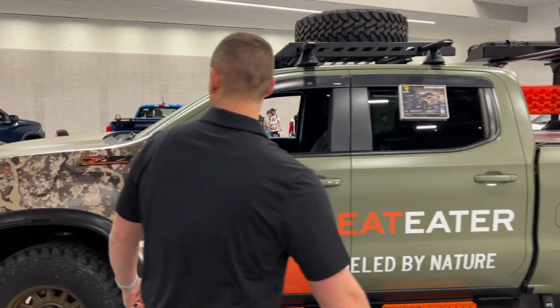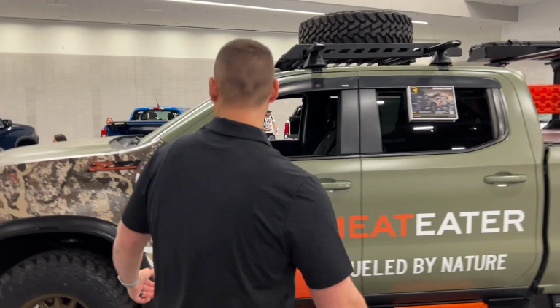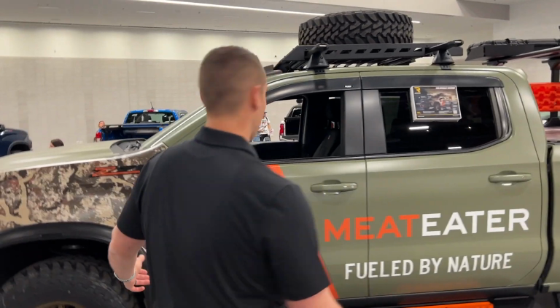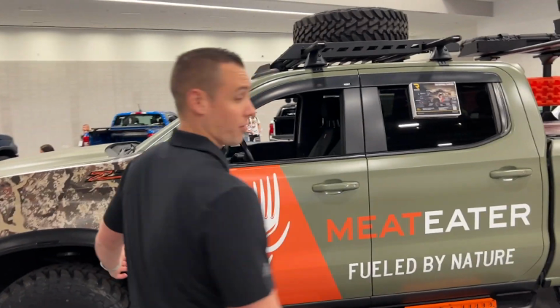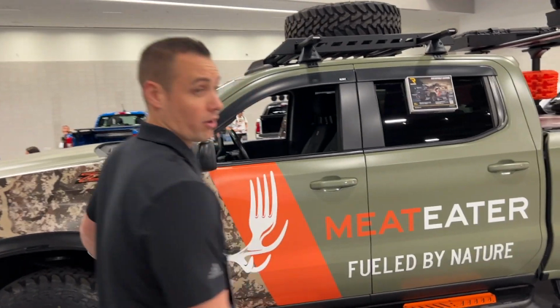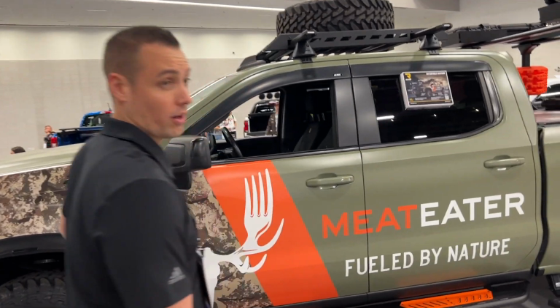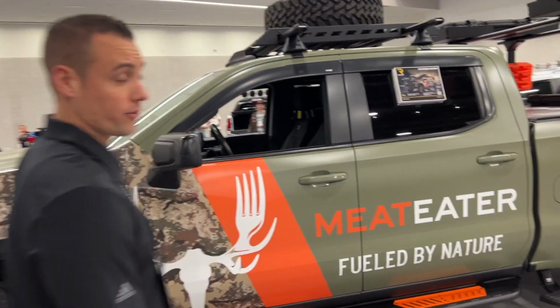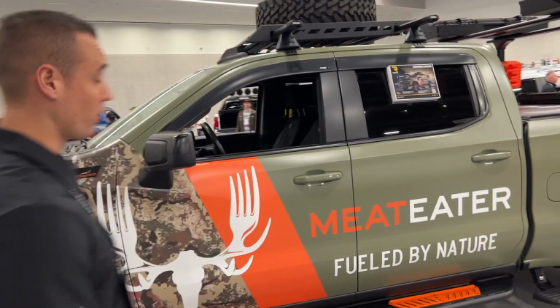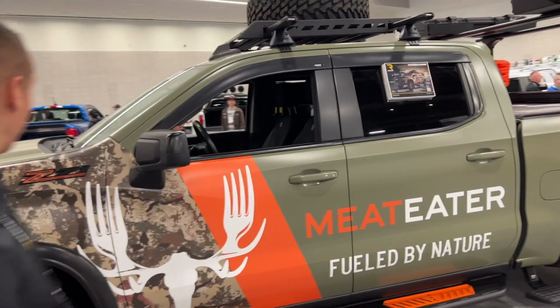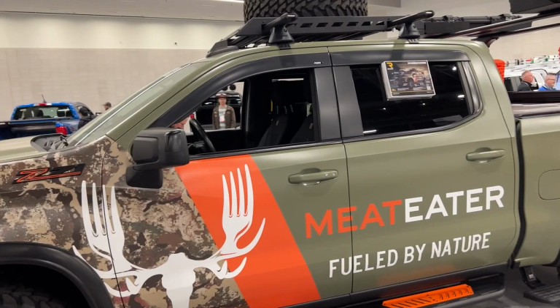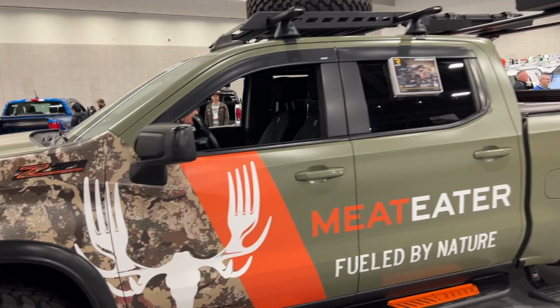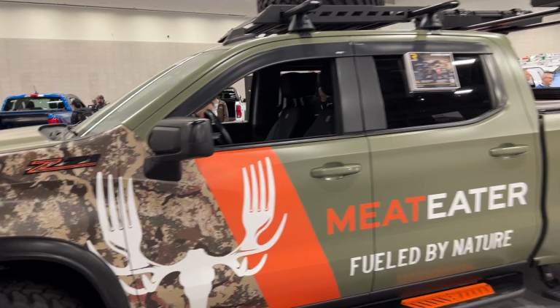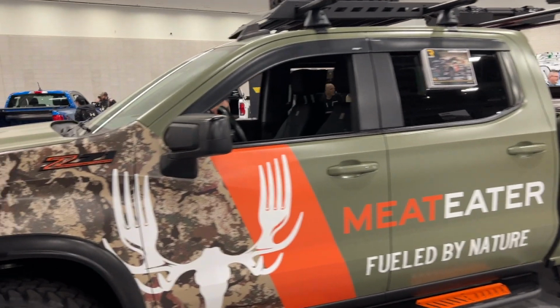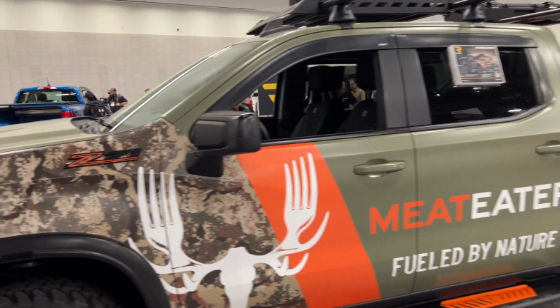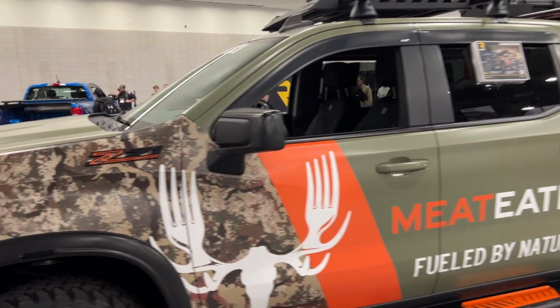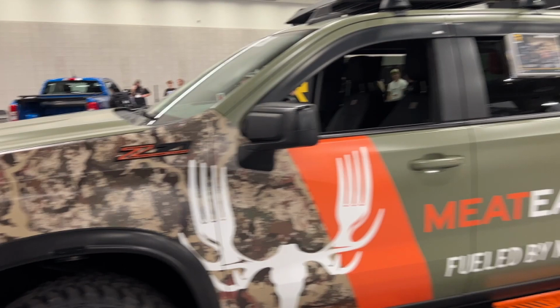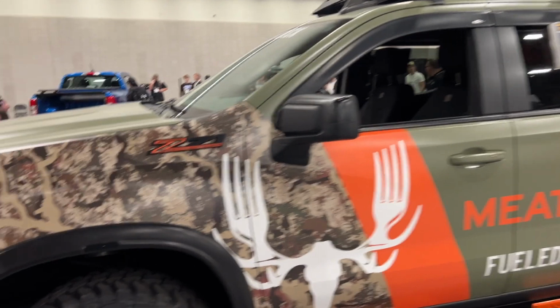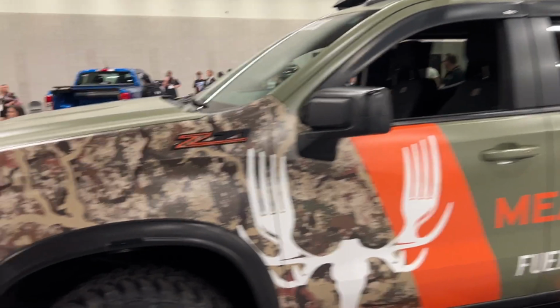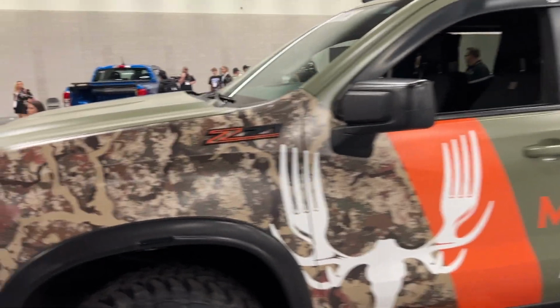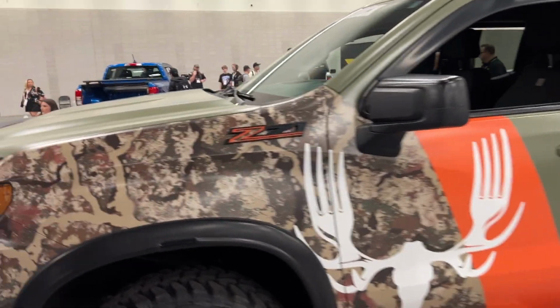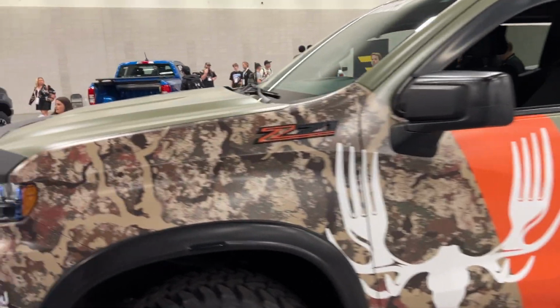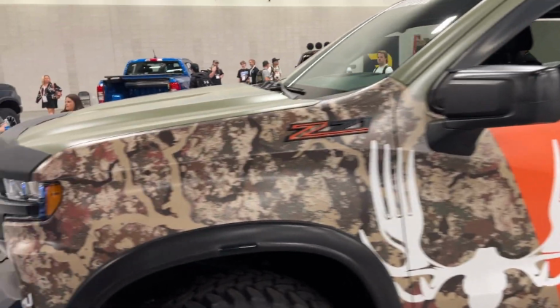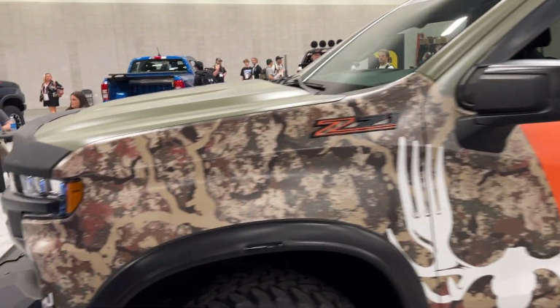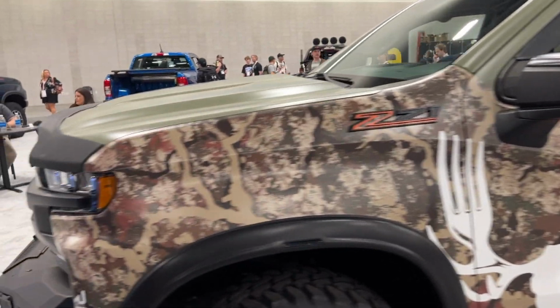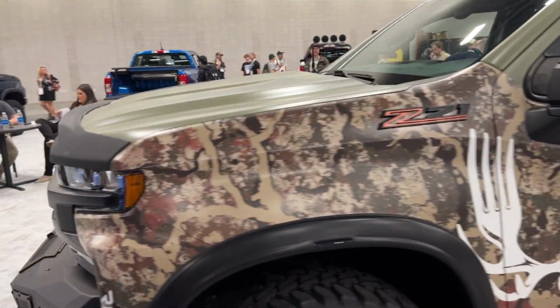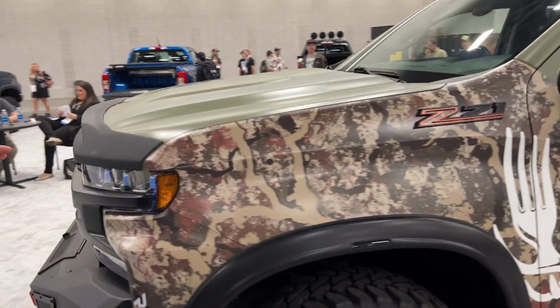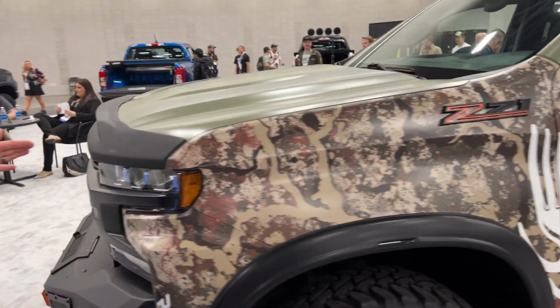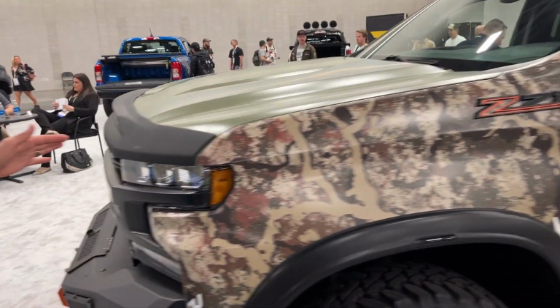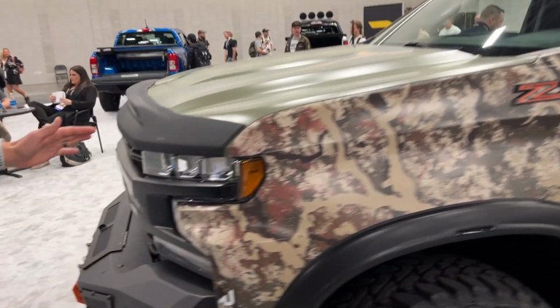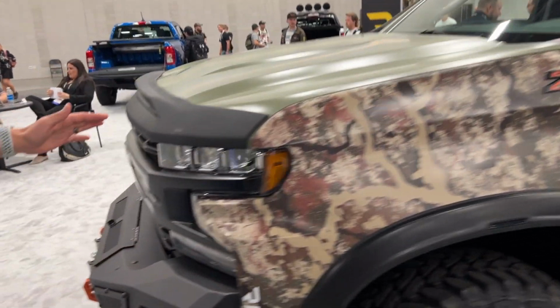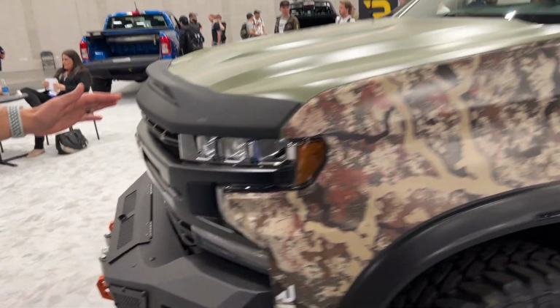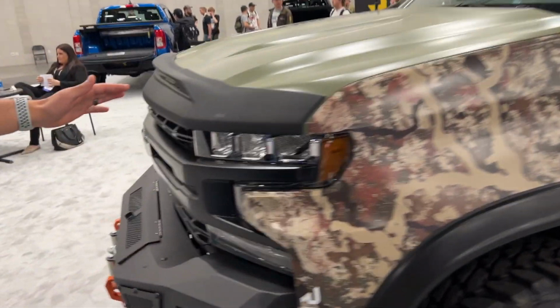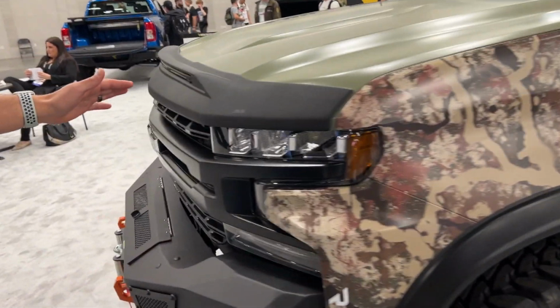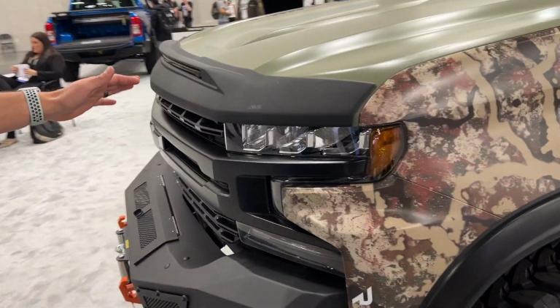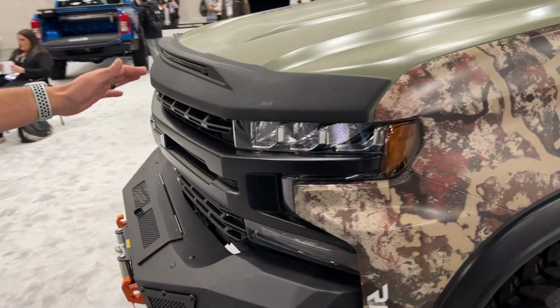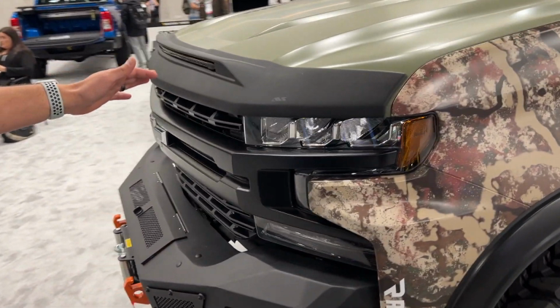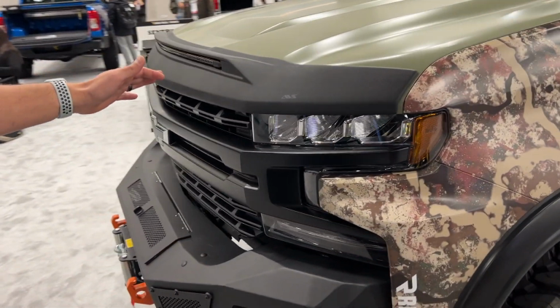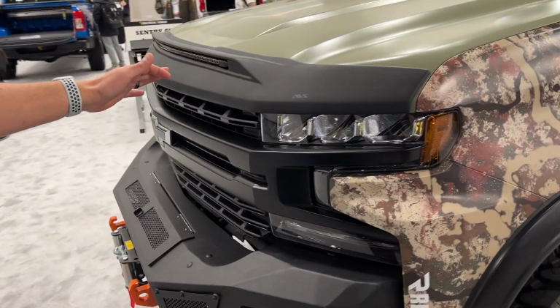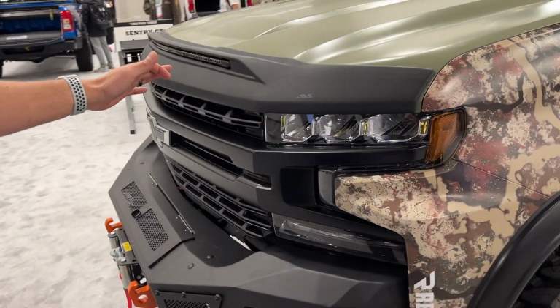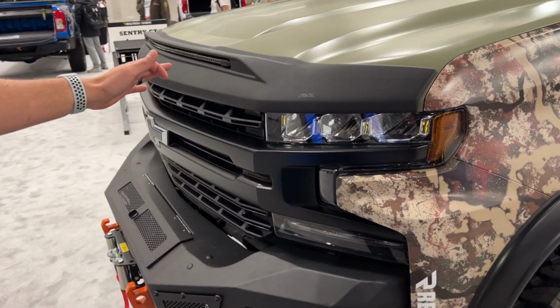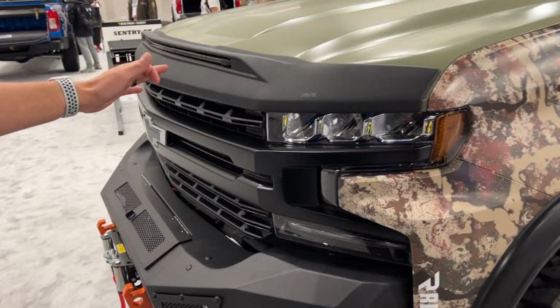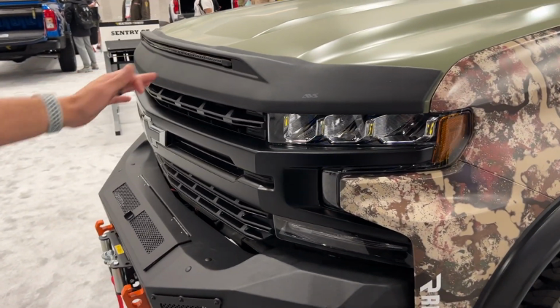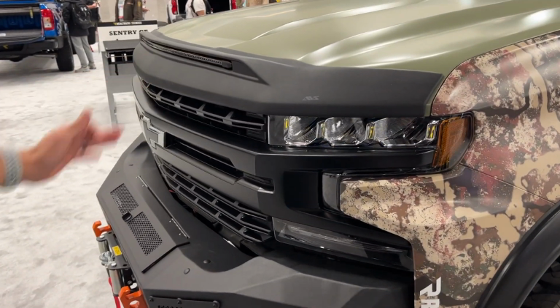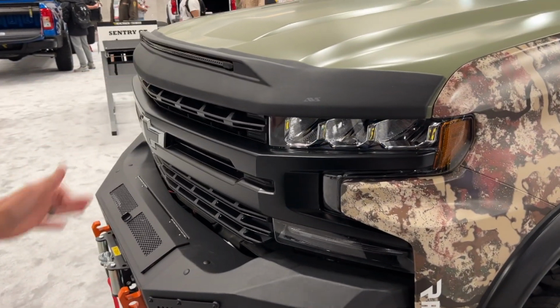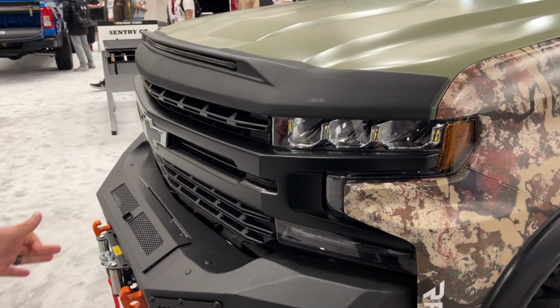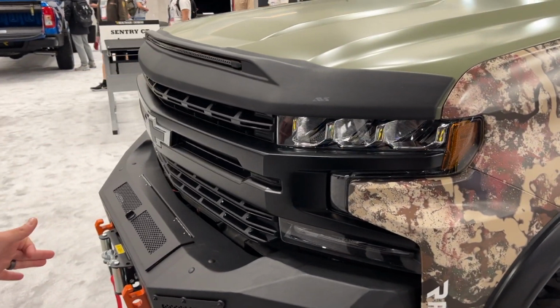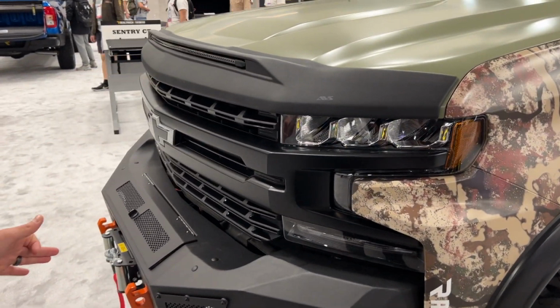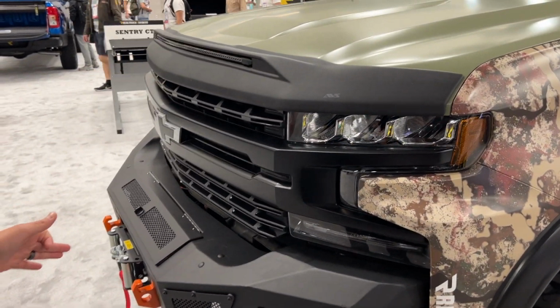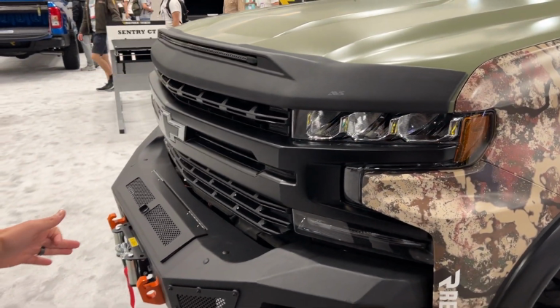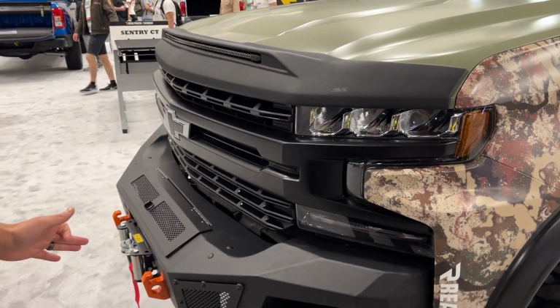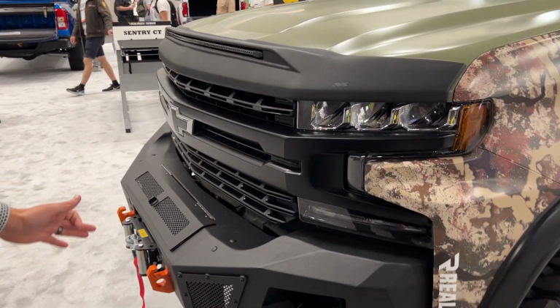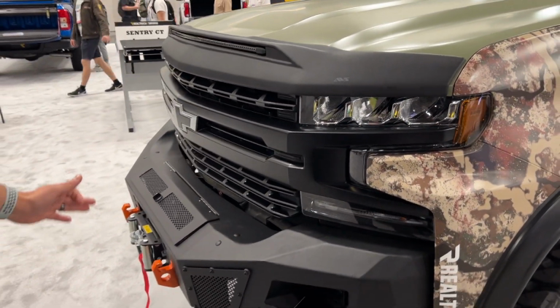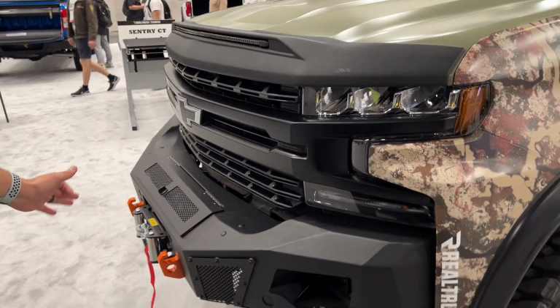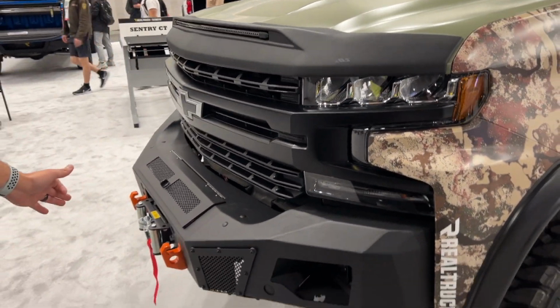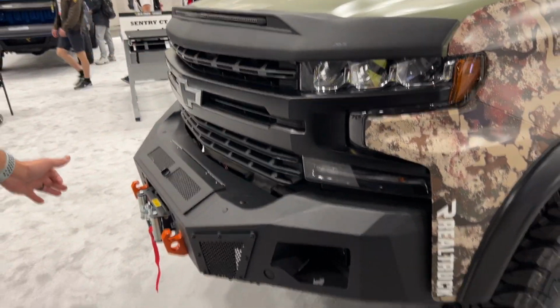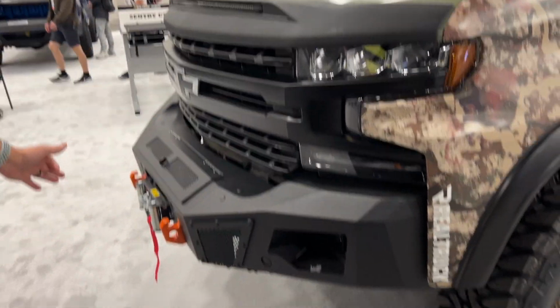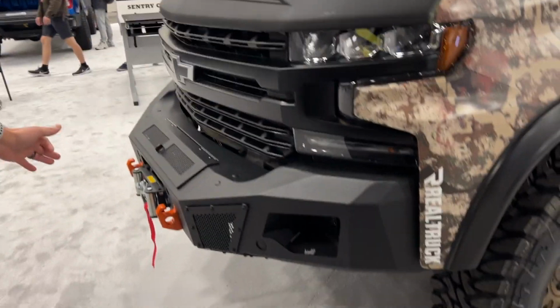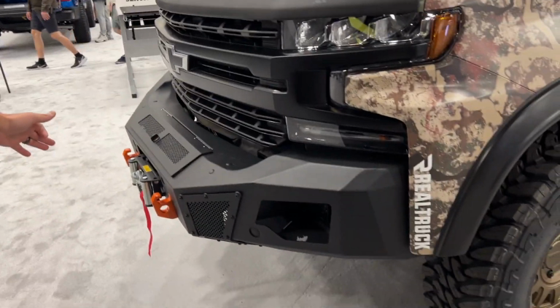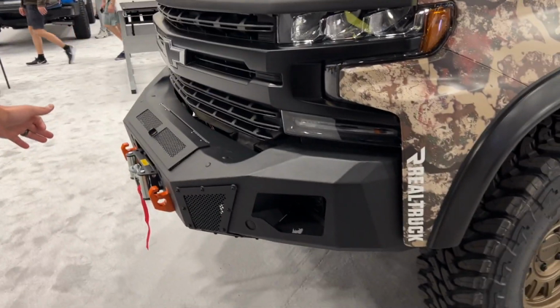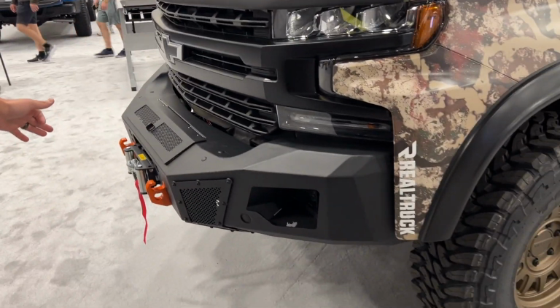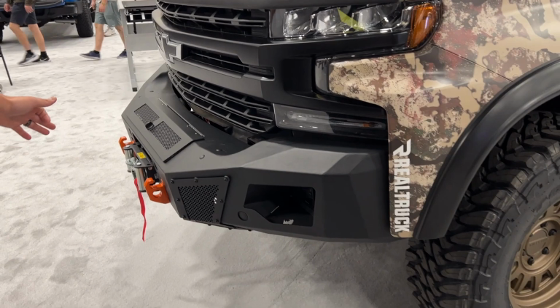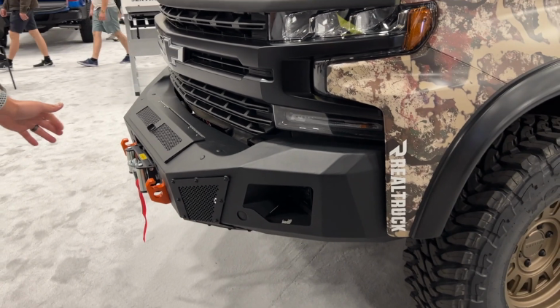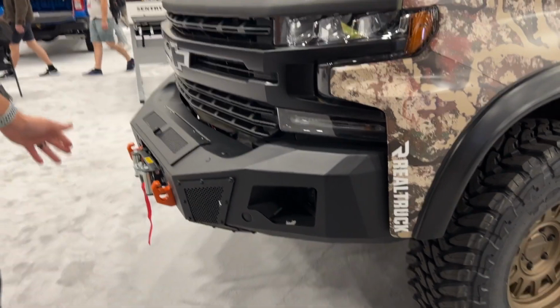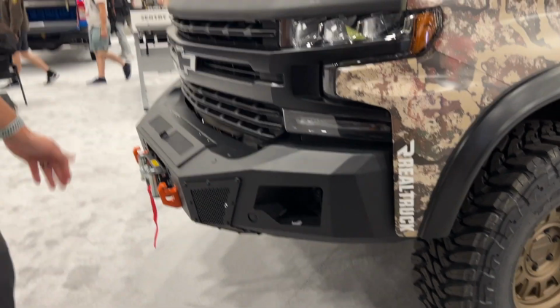Starting toward the front, we've got our AVS light shield, a Go Rhino bumper, and a Rugged Ridge winch.